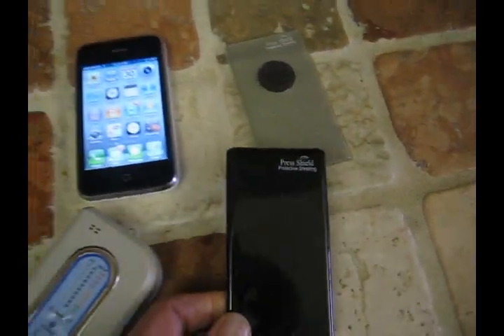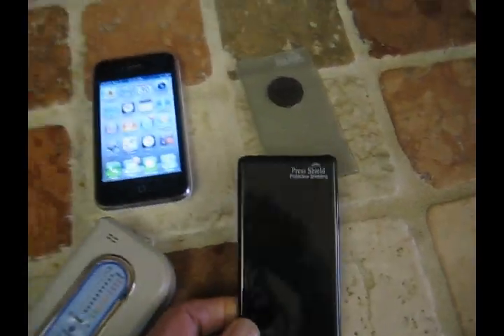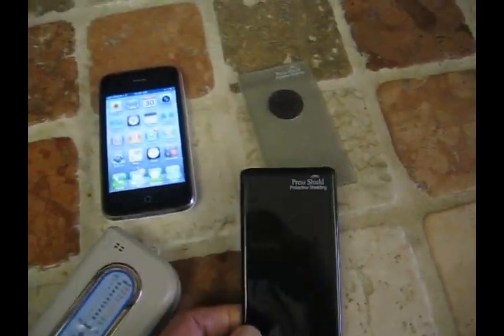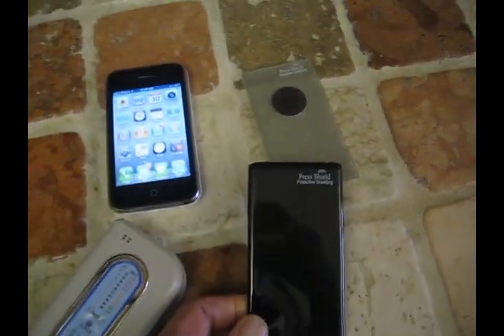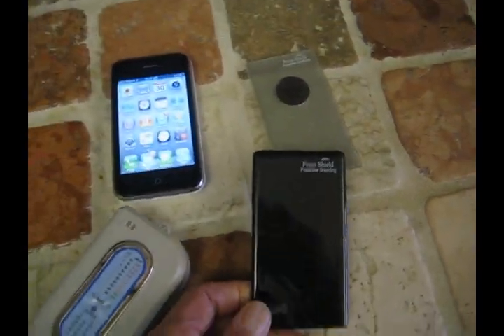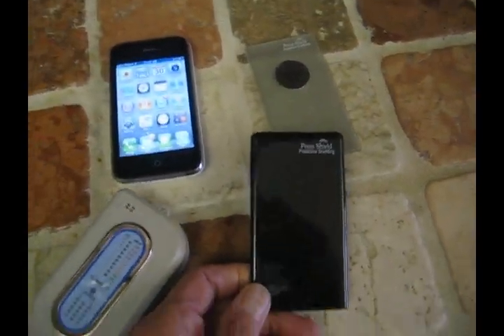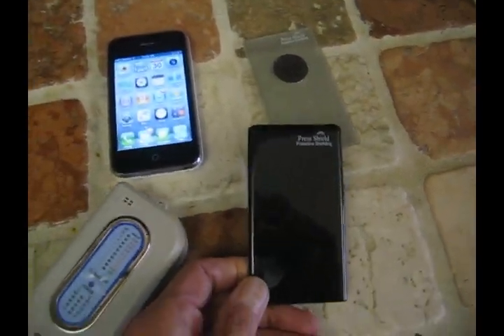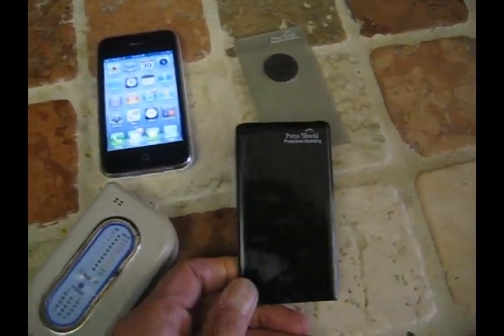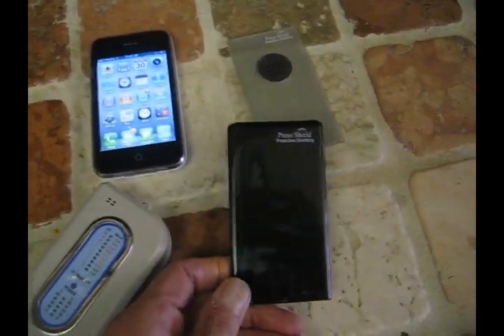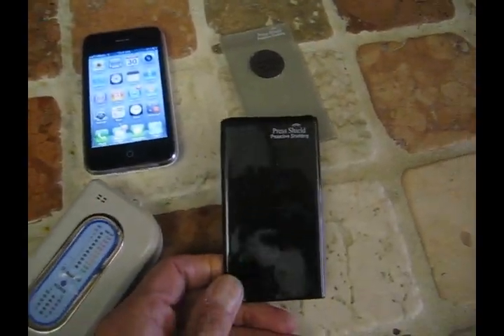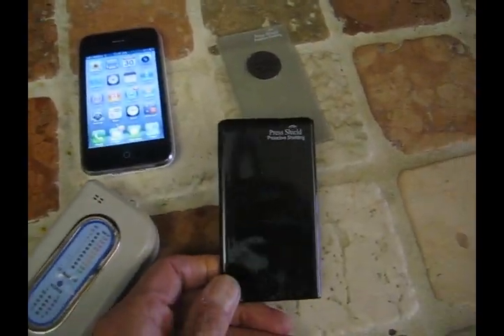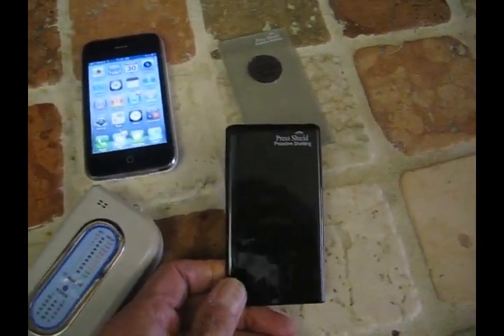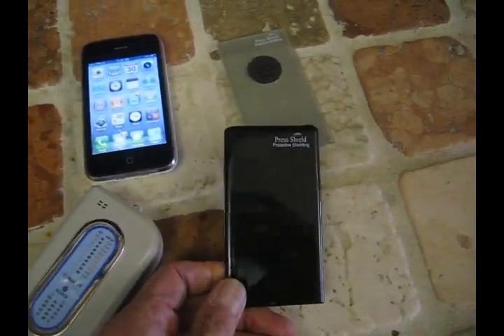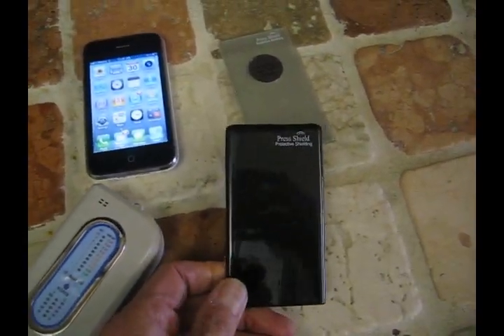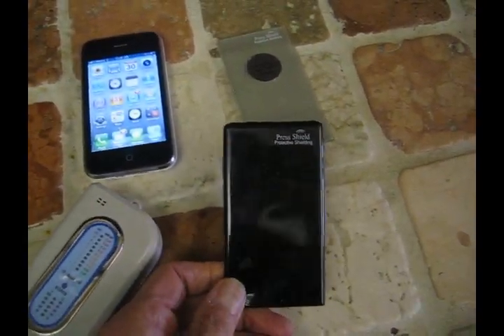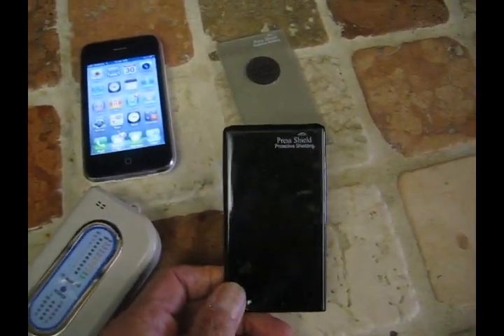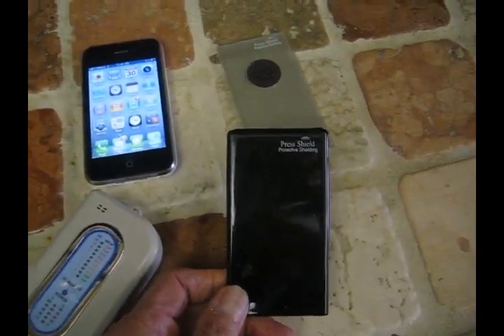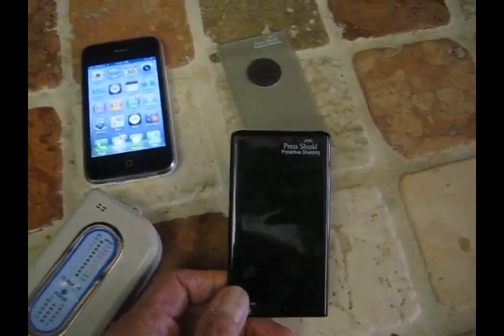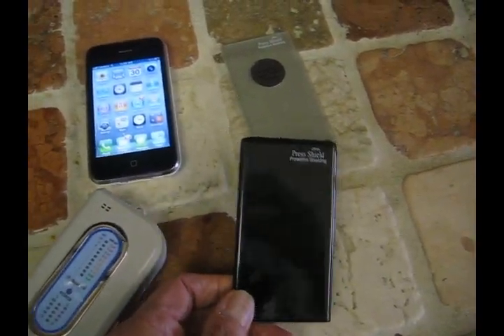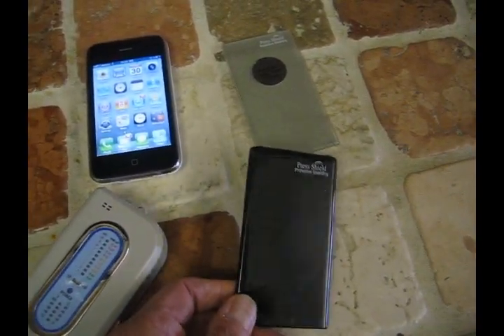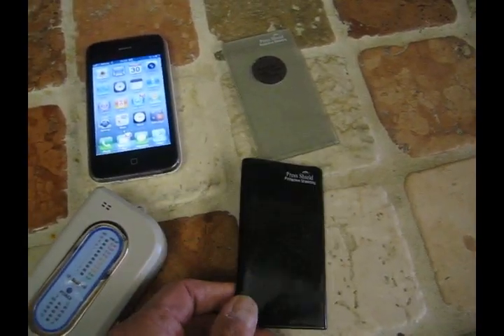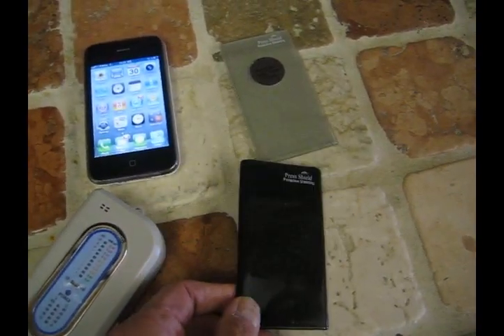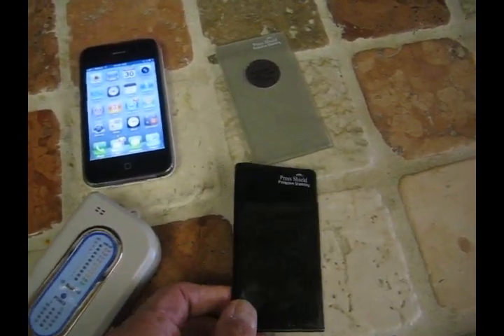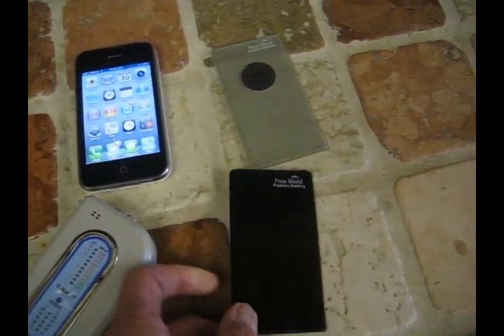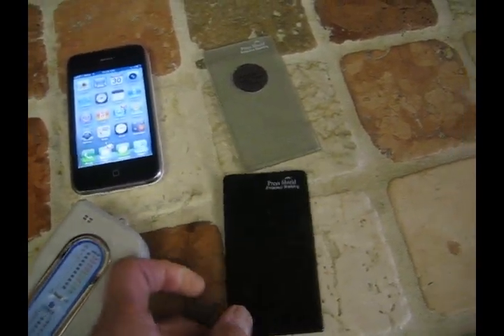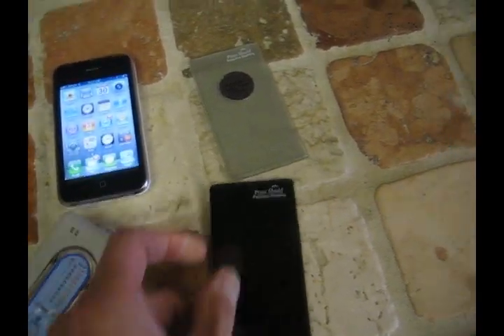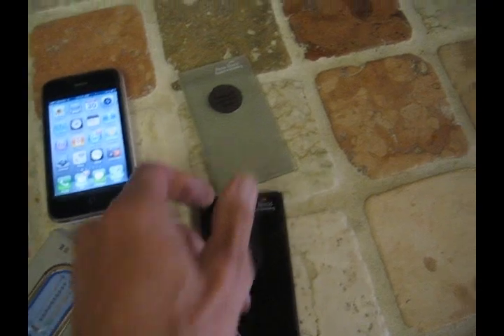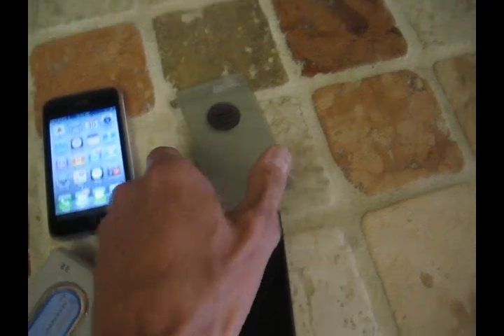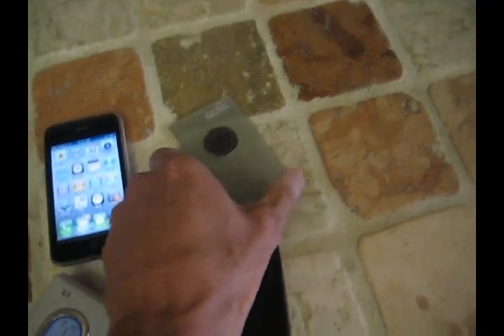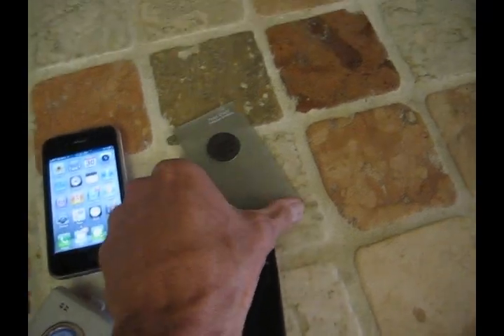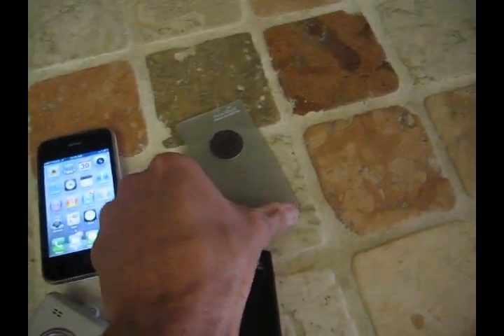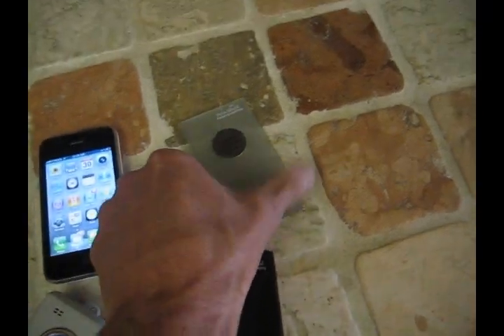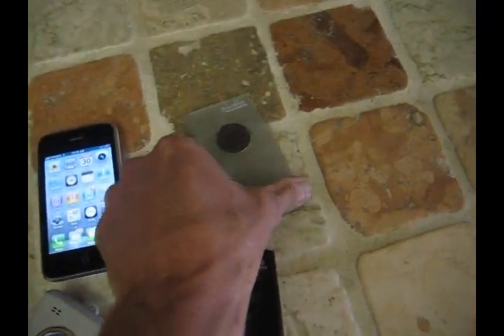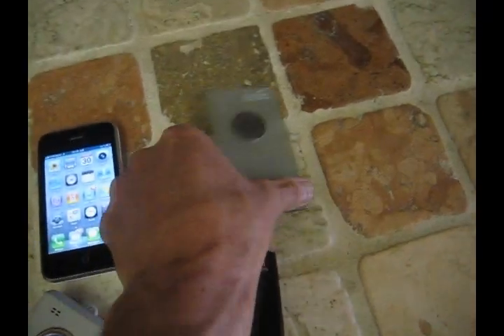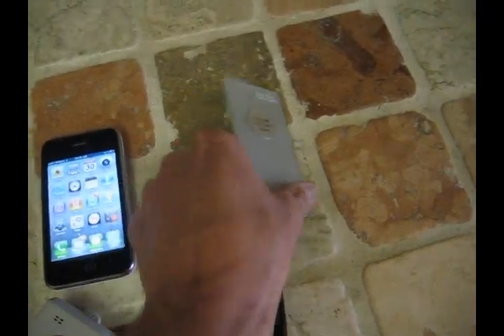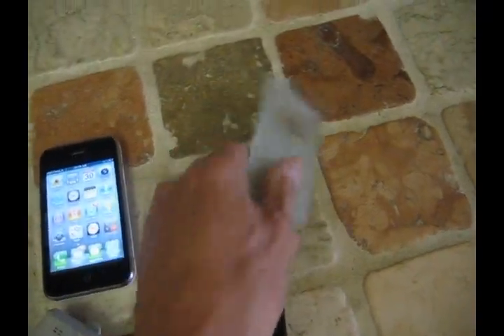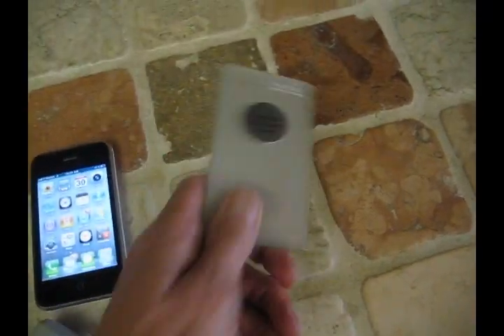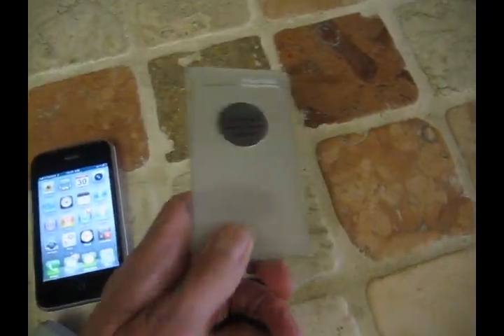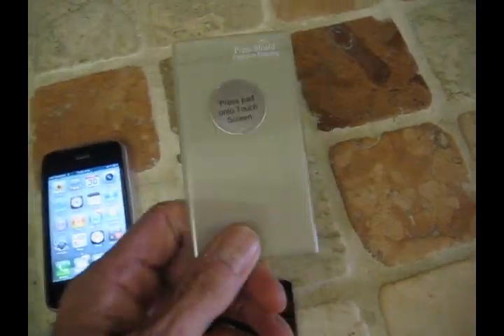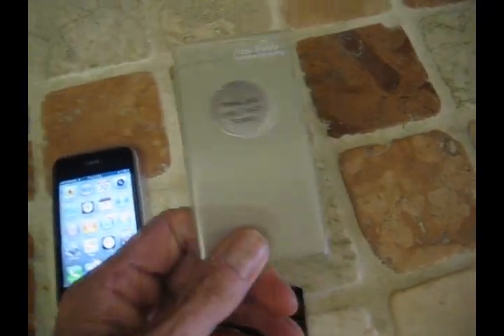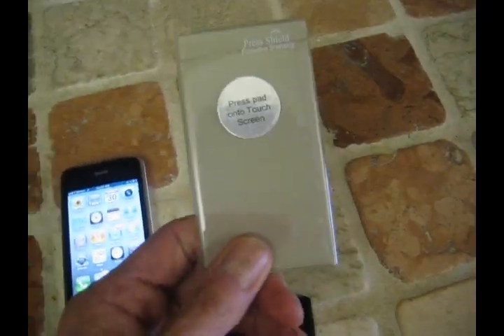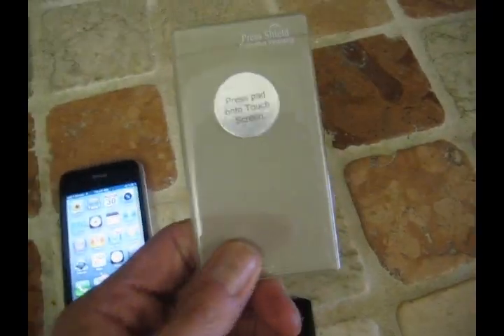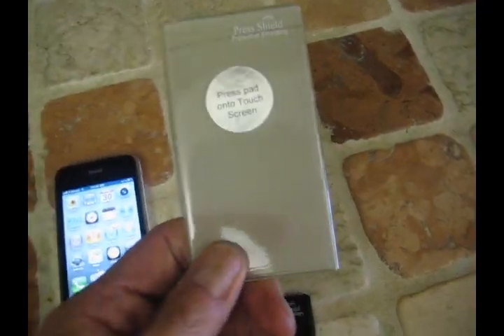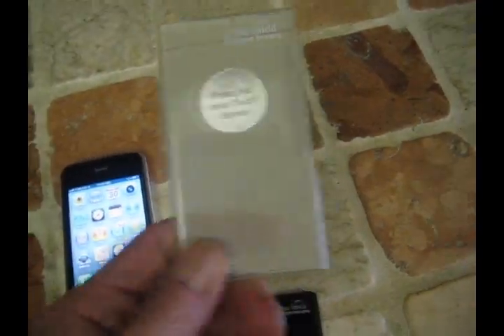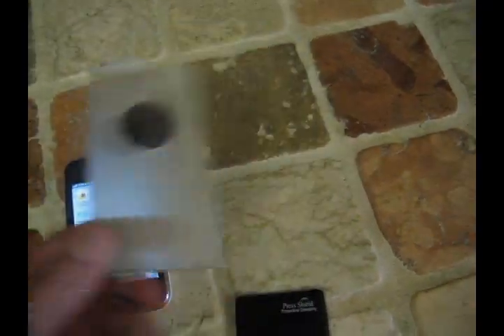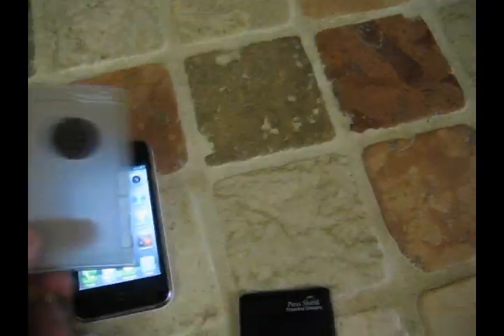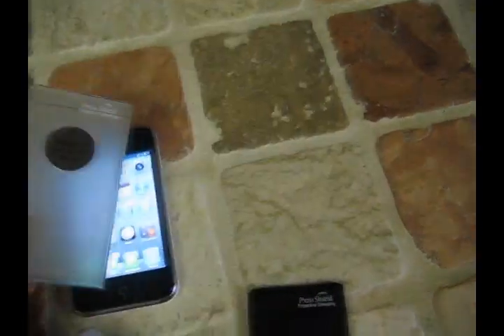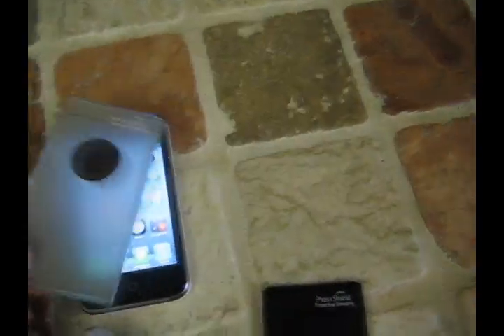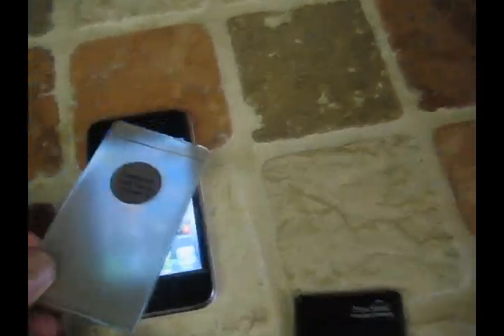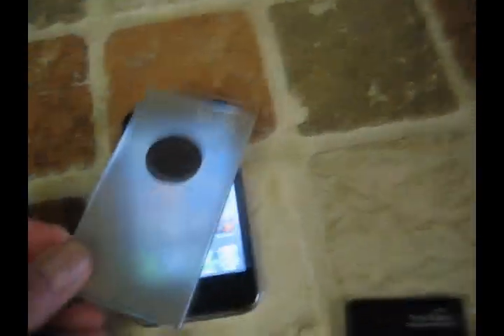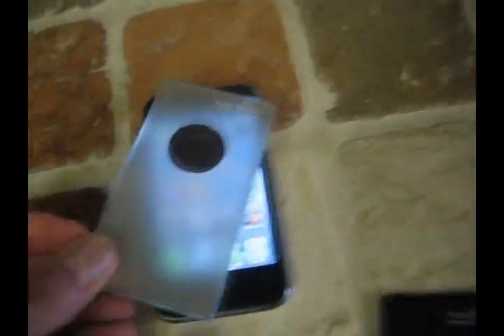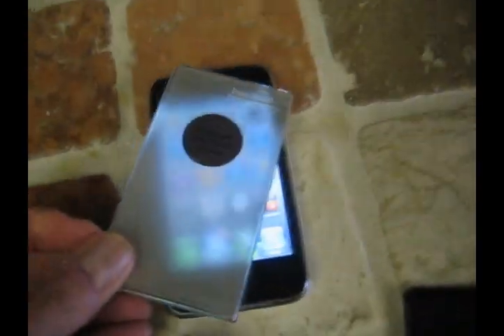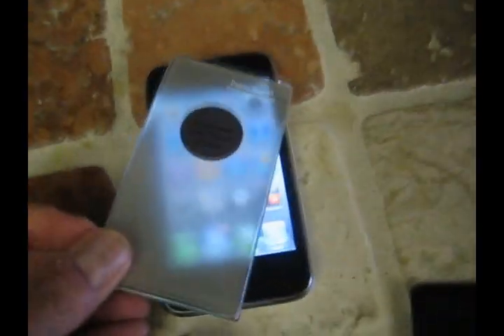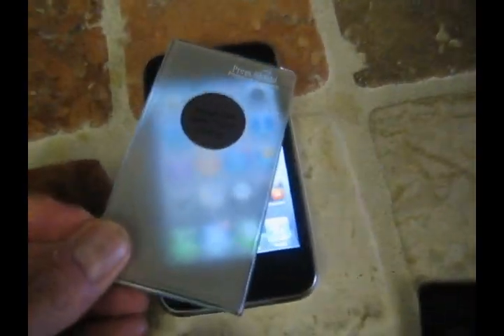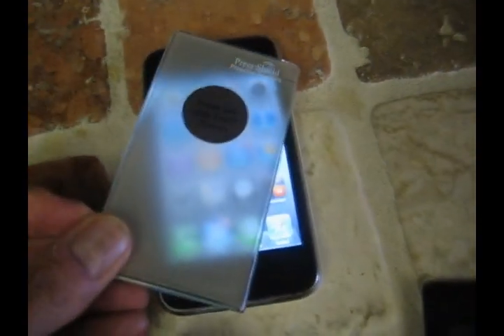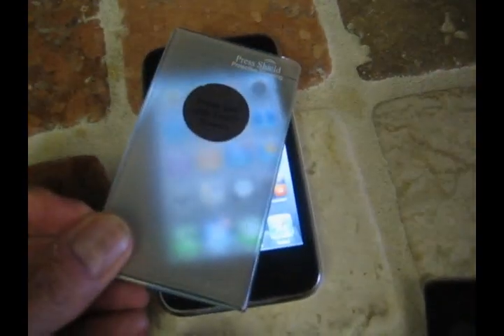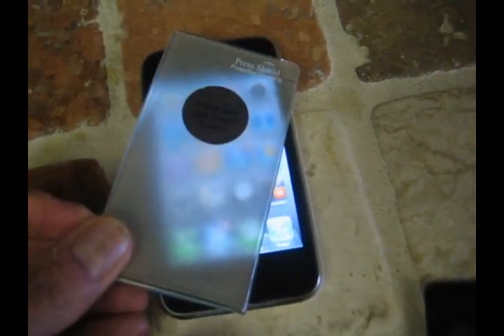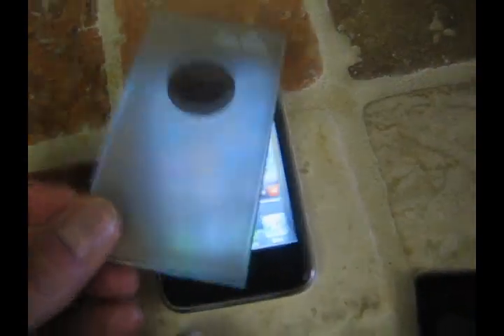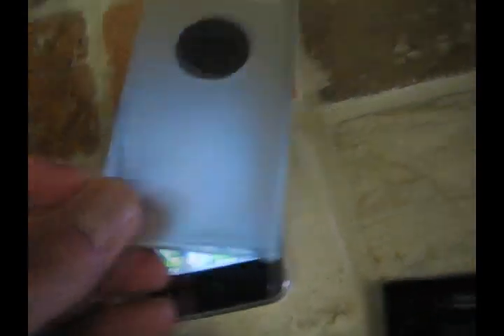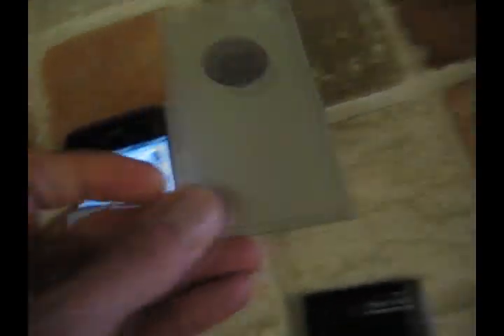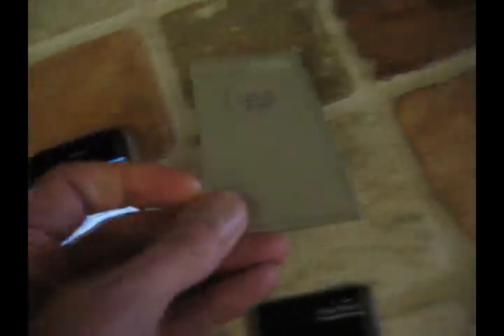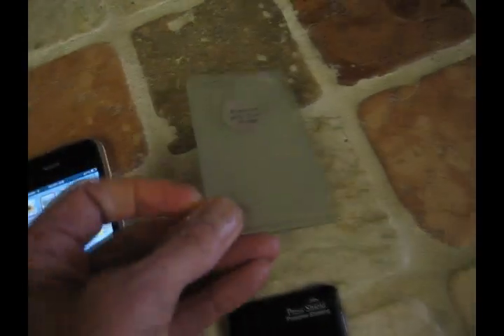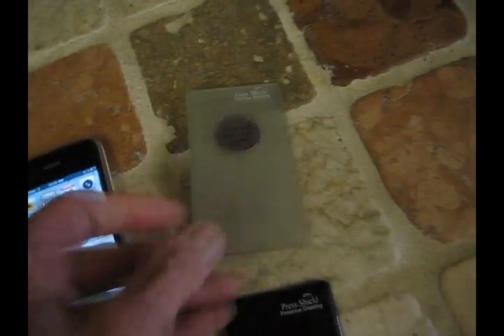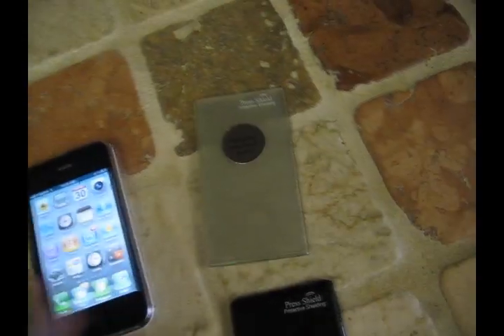You can see we have here solid glossy black called tuxedo black, and clear light where you can see through it.